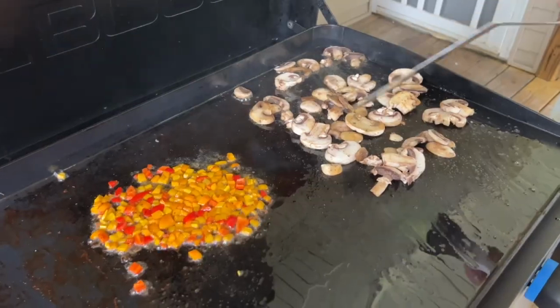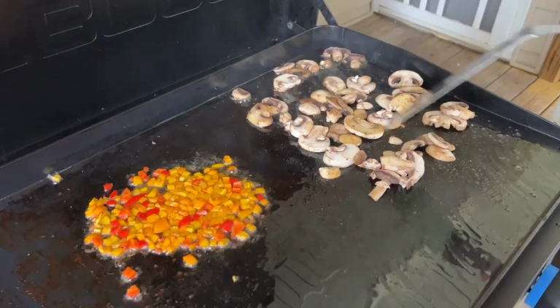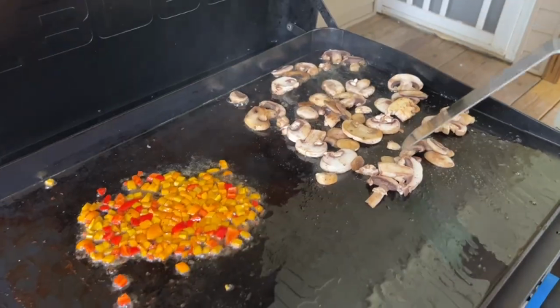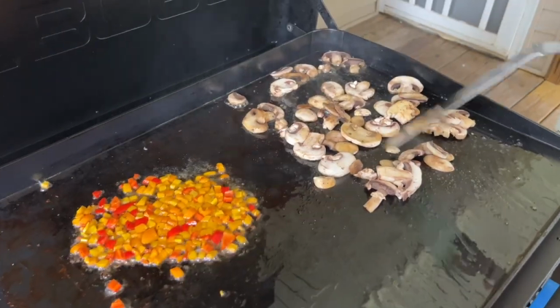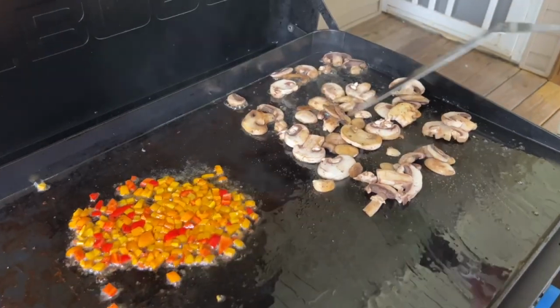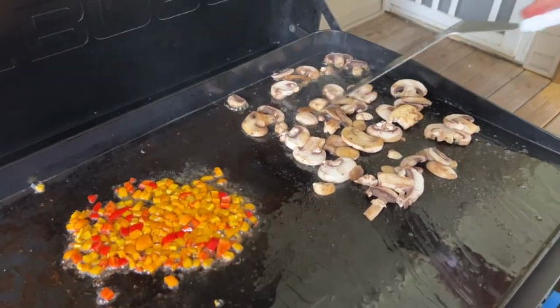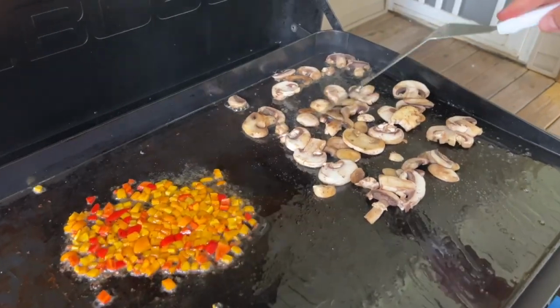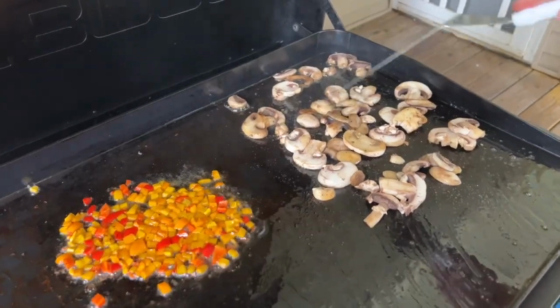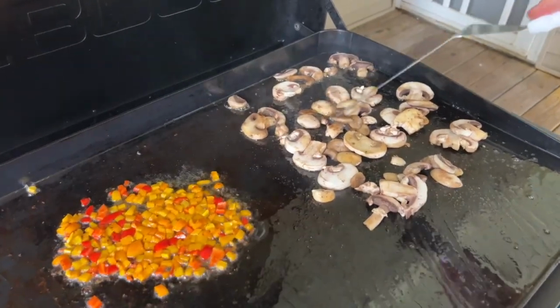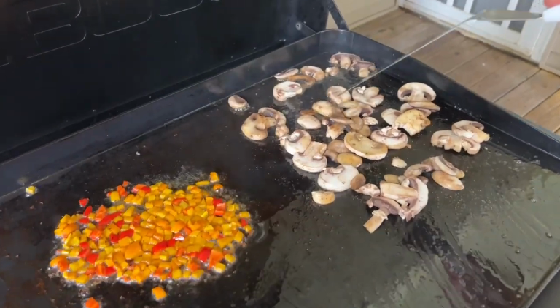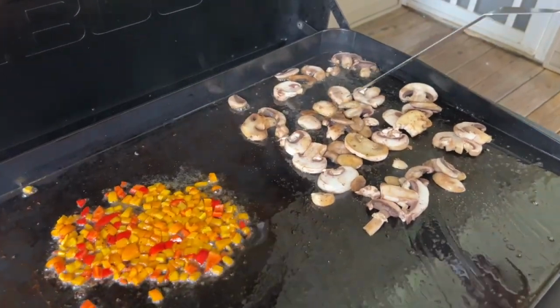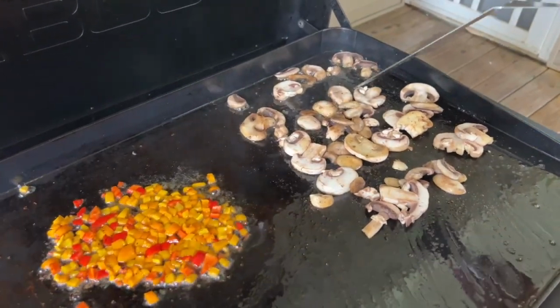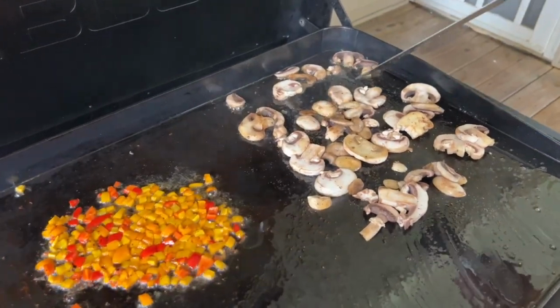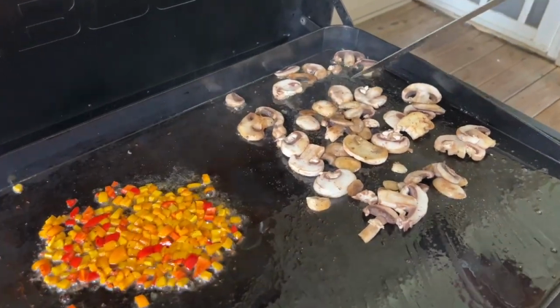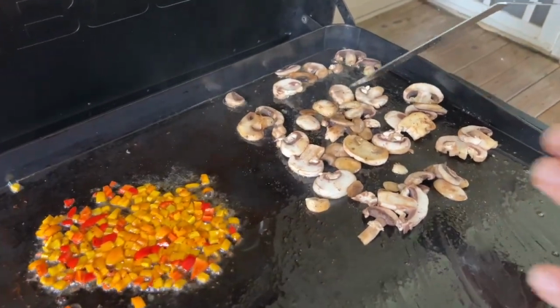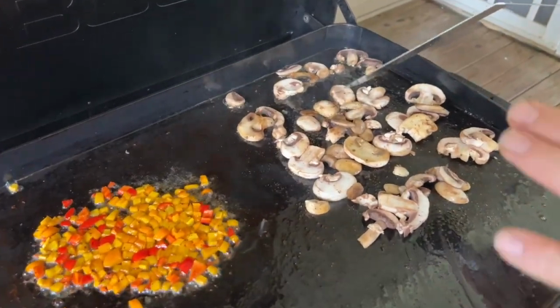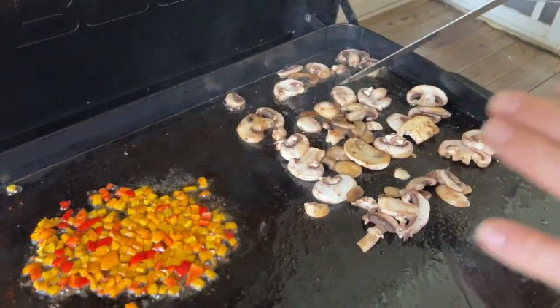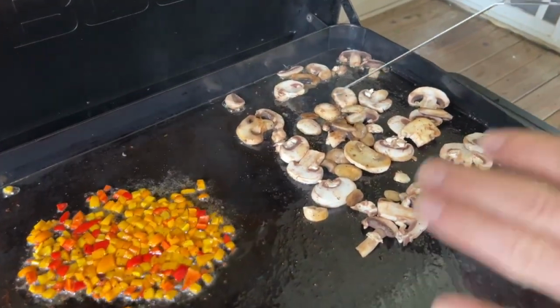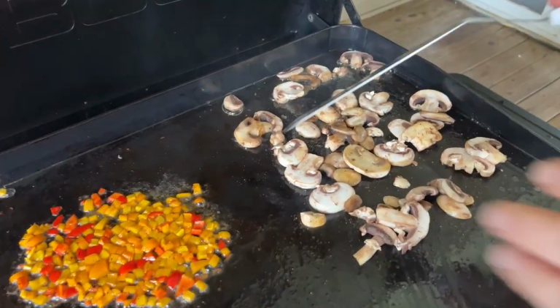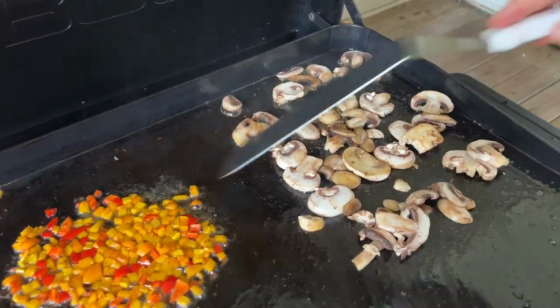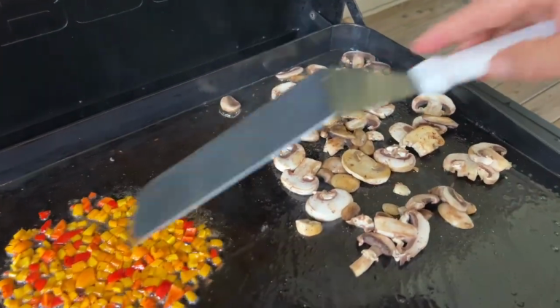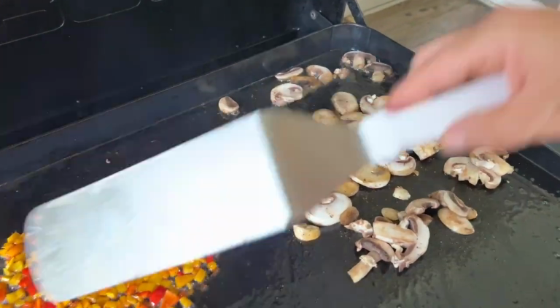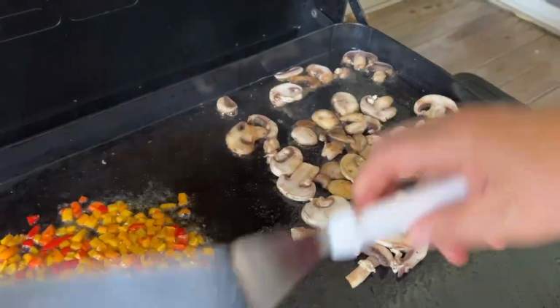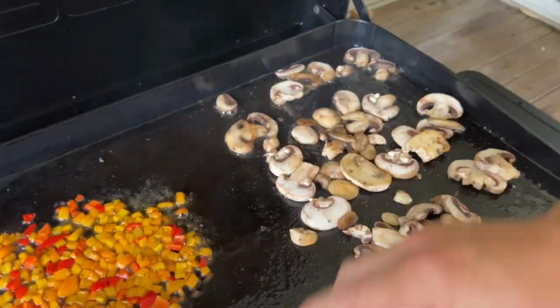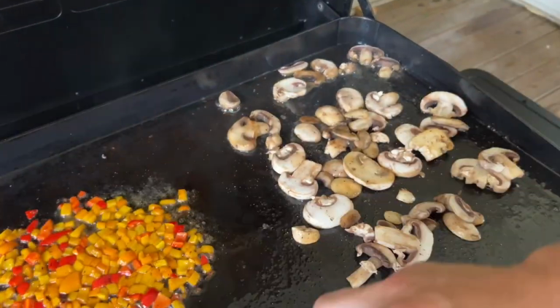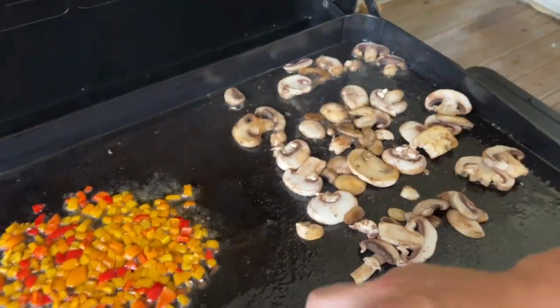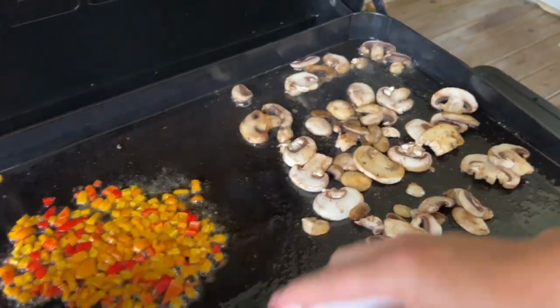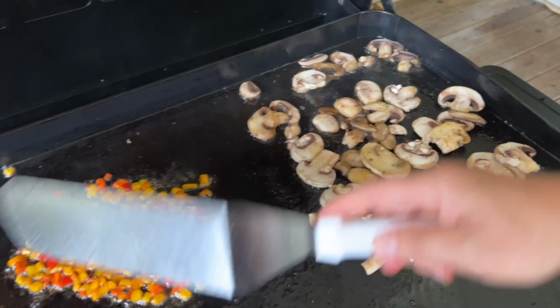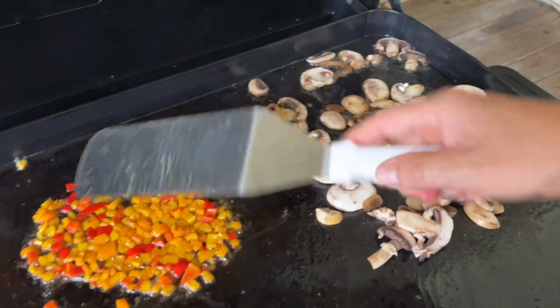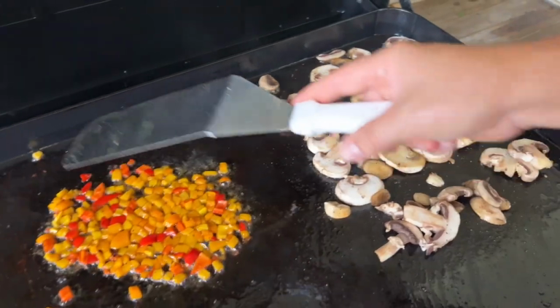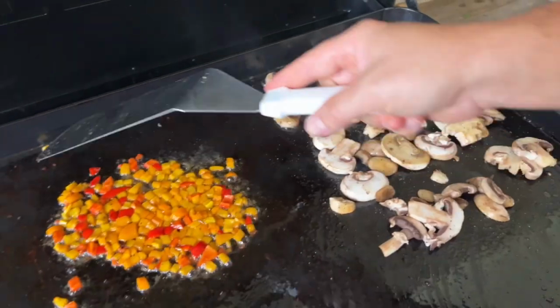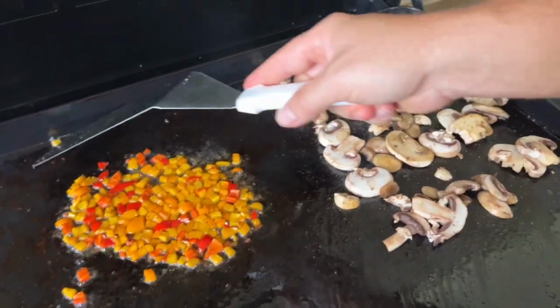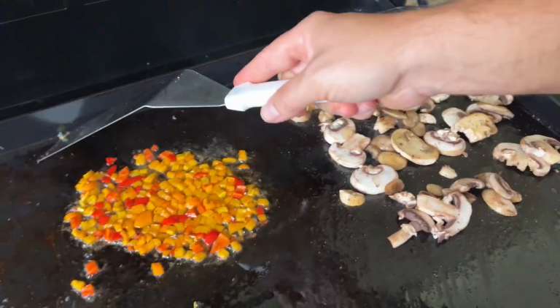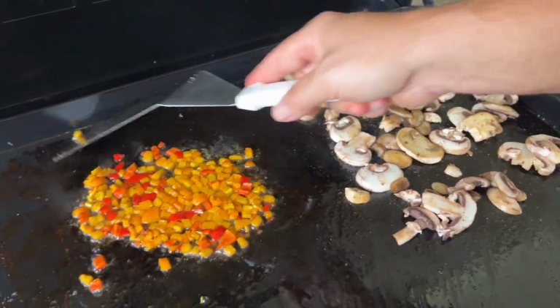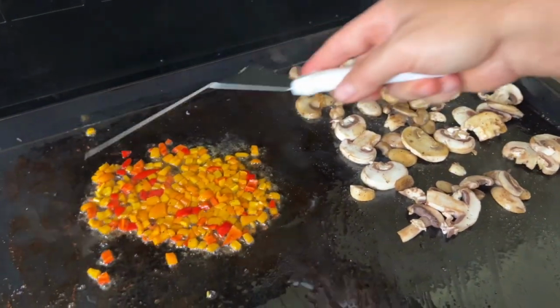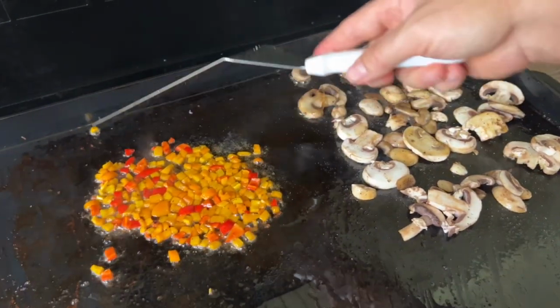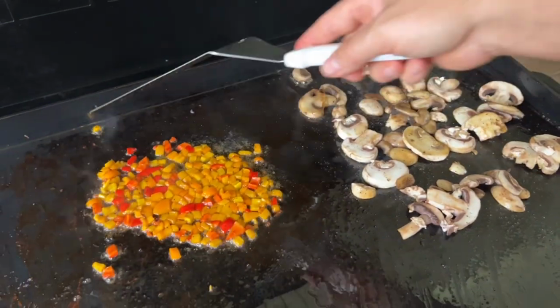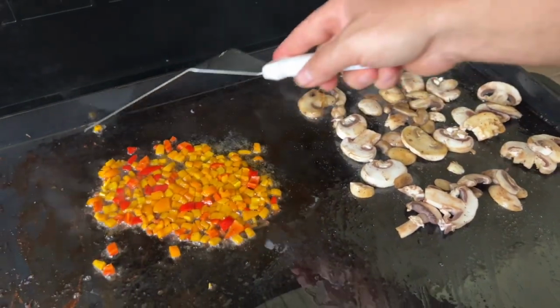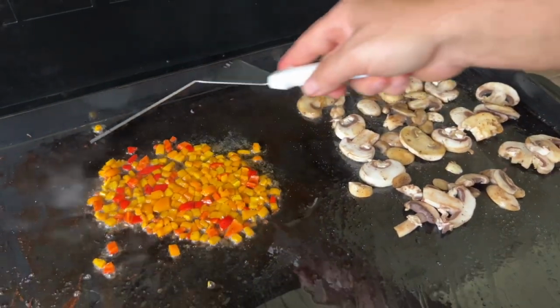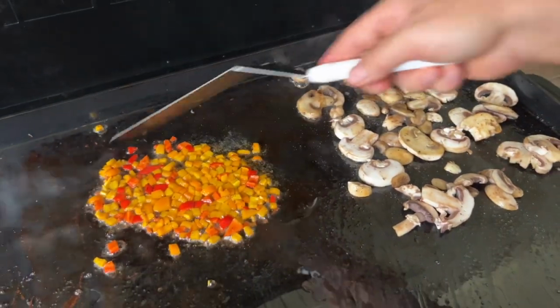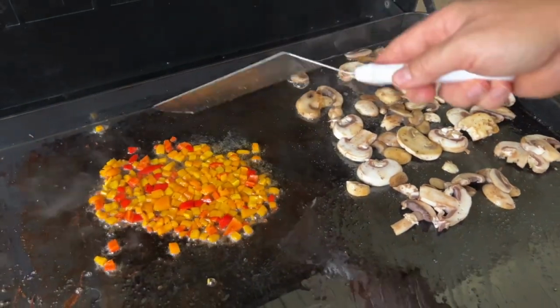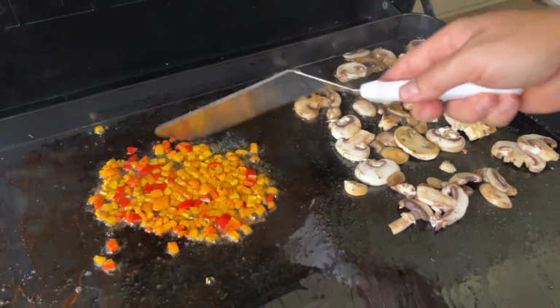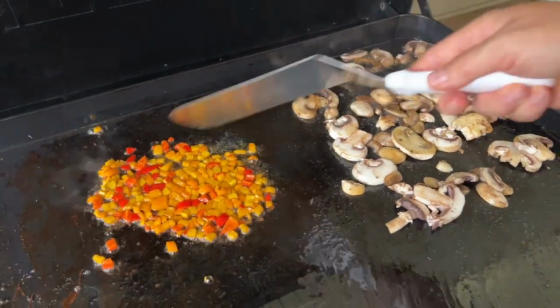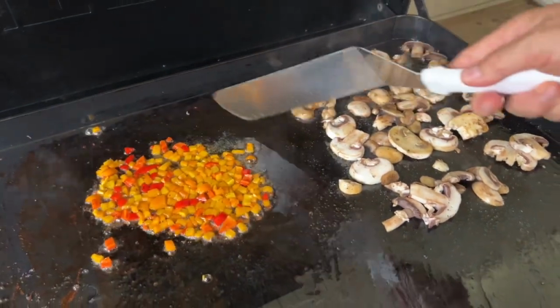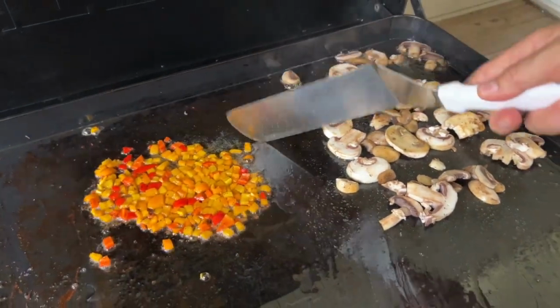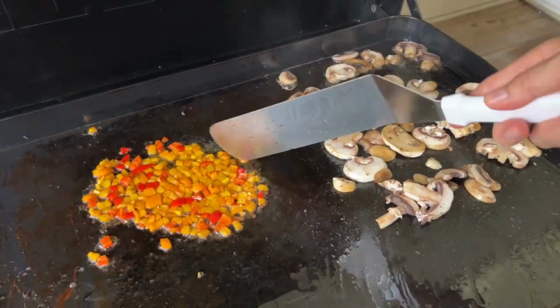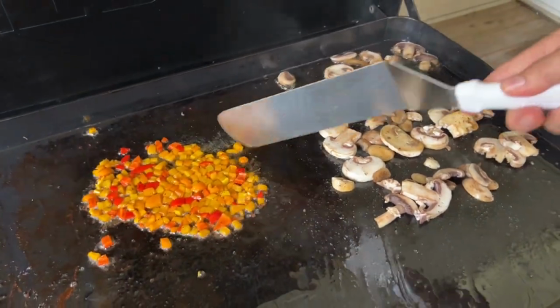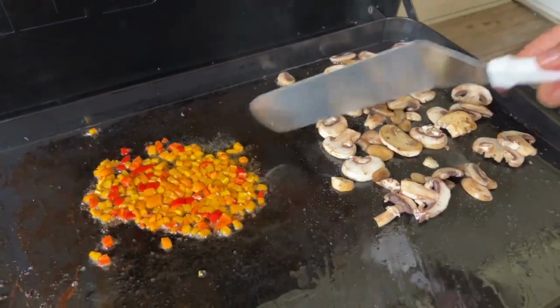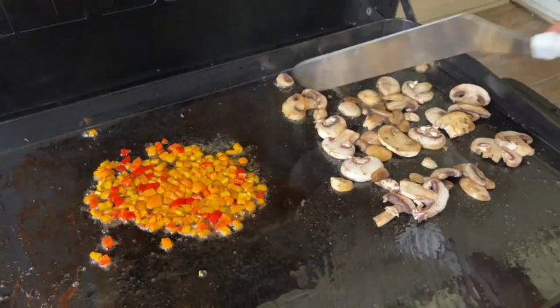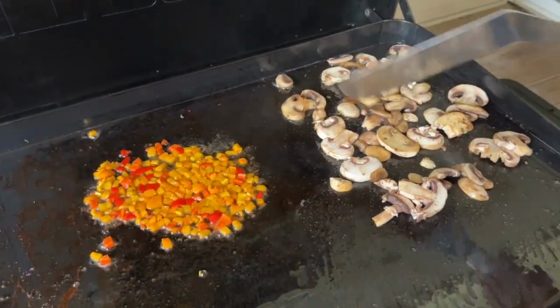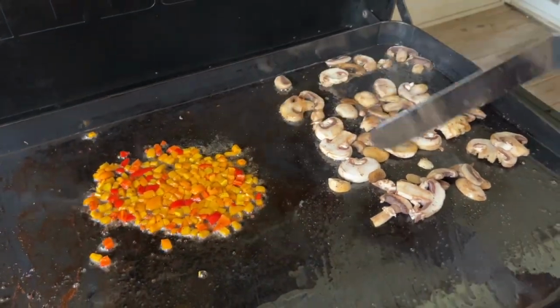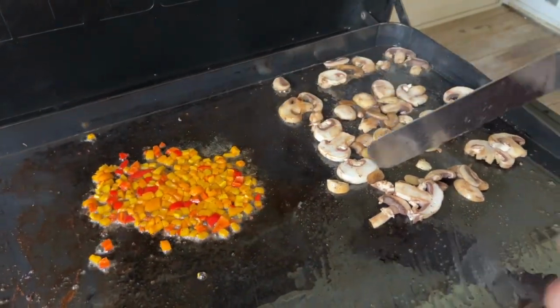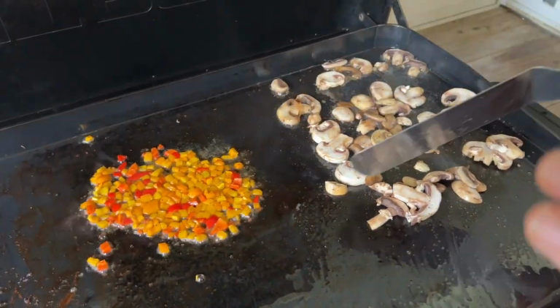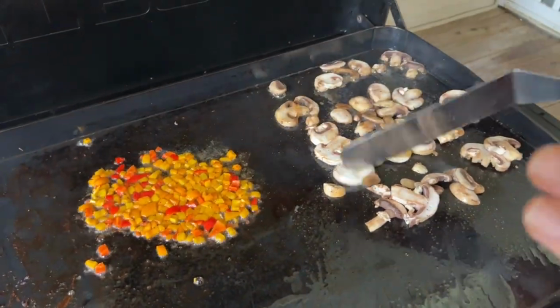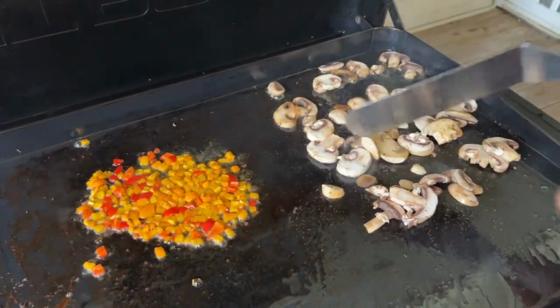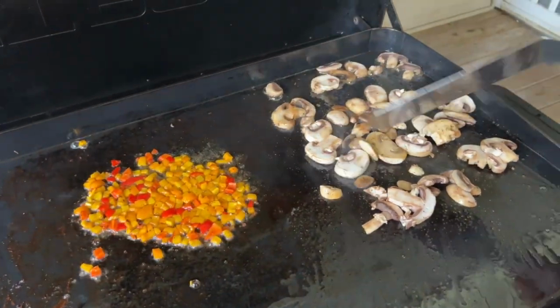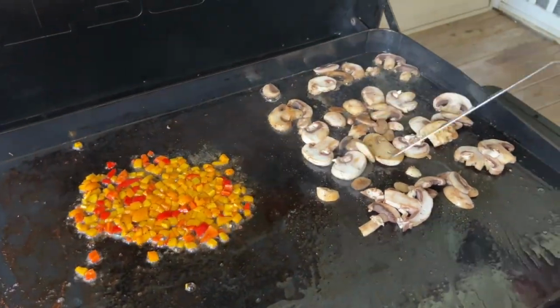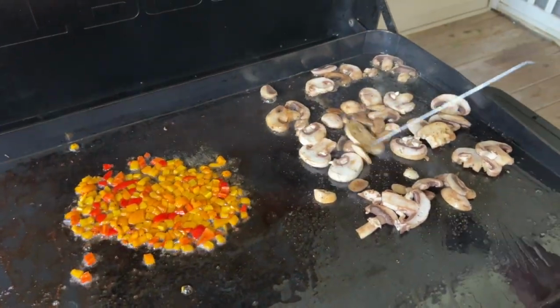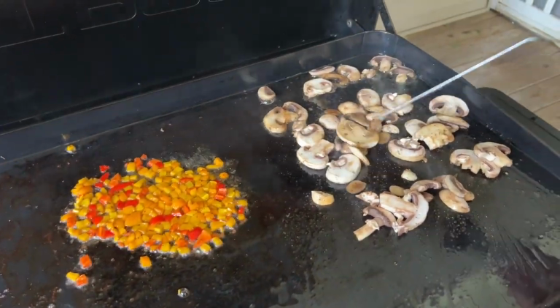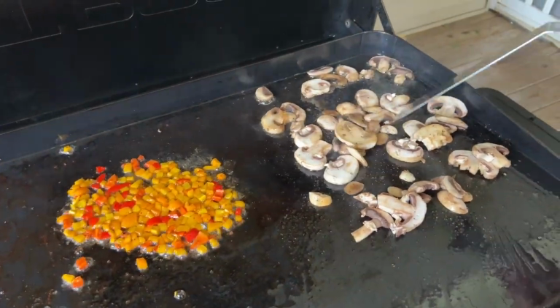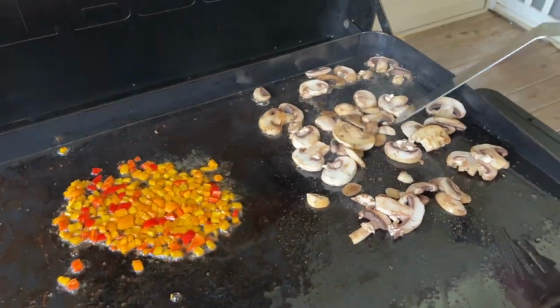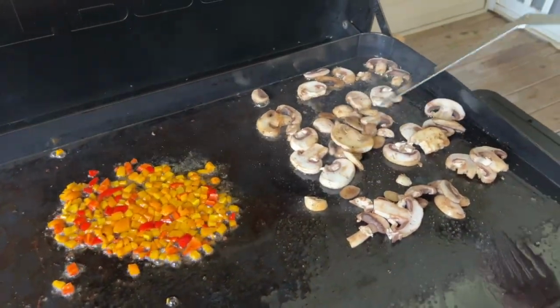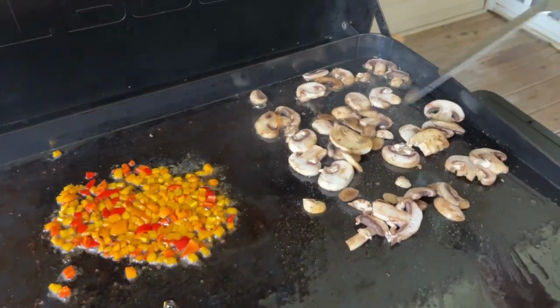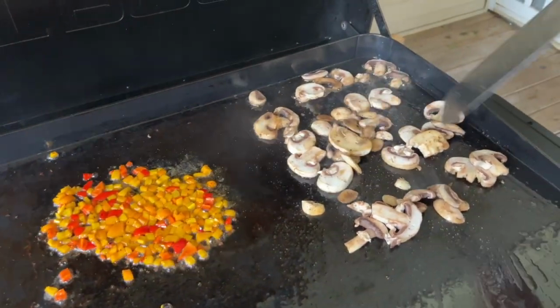With that leftover bacon grease, go ahead and throw your vegetables down, get them sauté tender, and ready to go for your omelets.